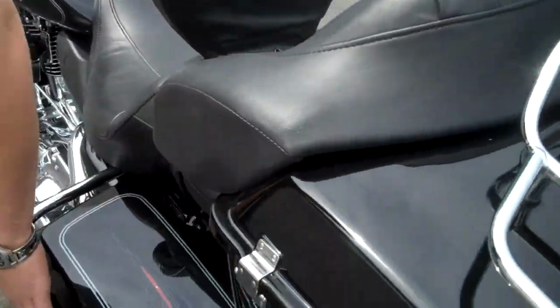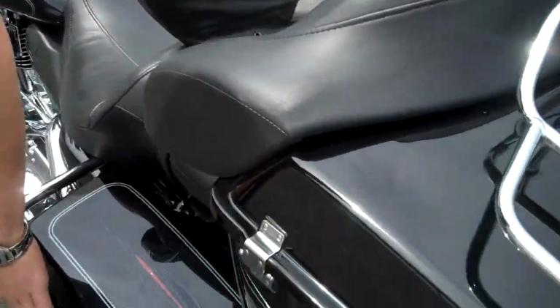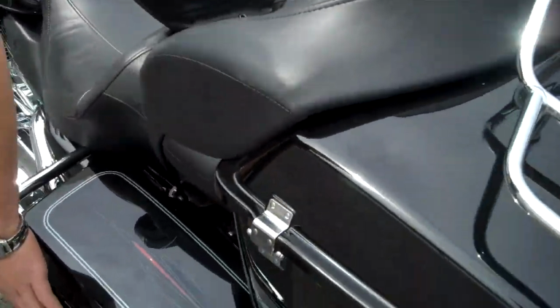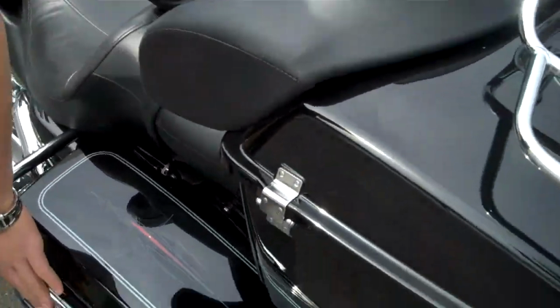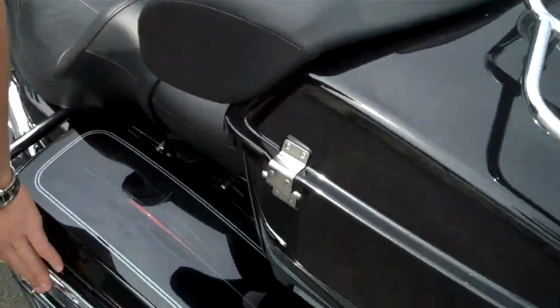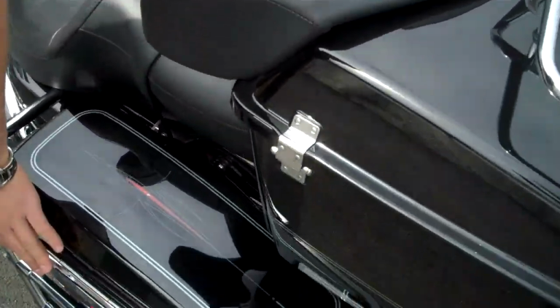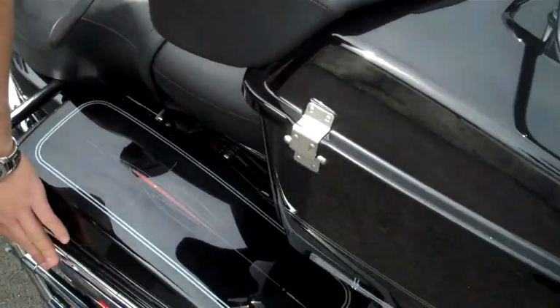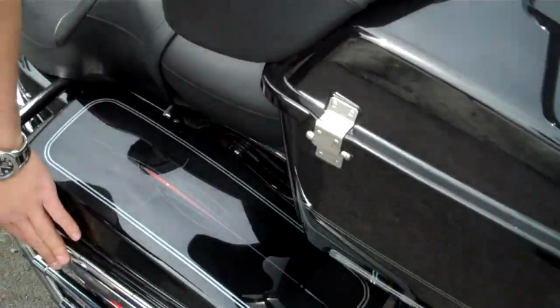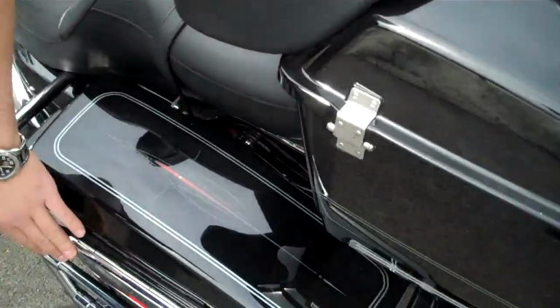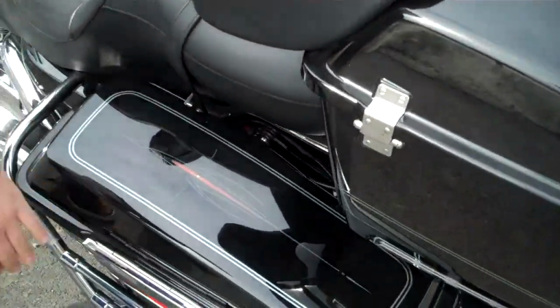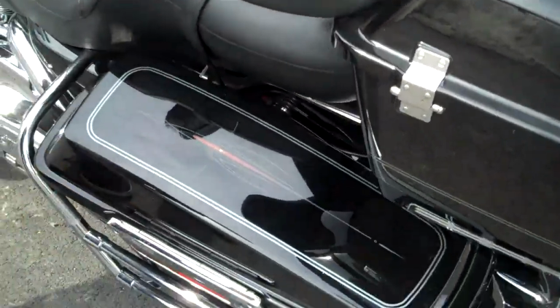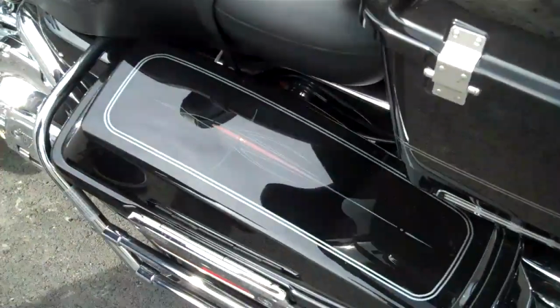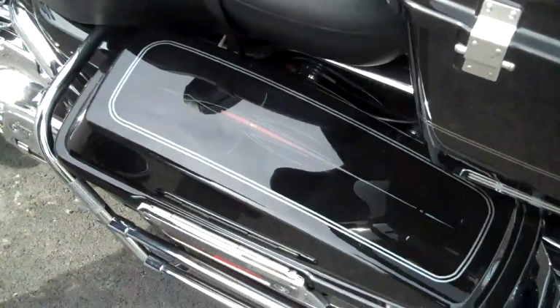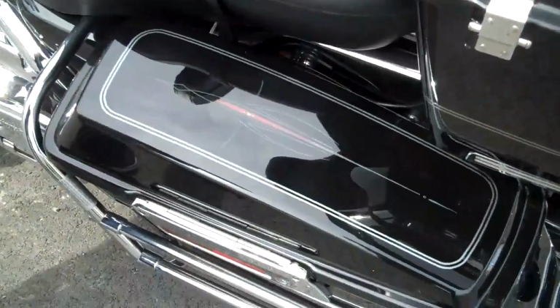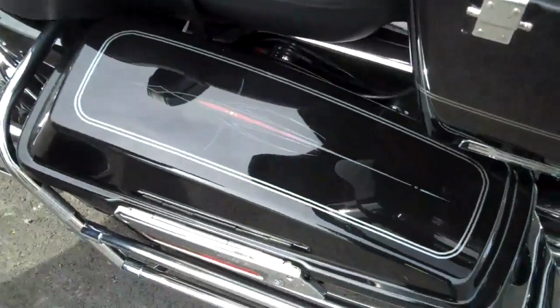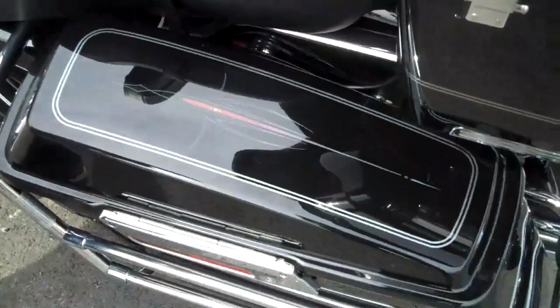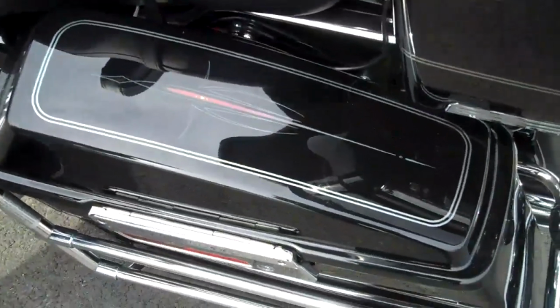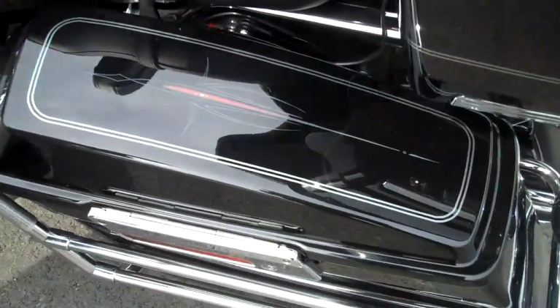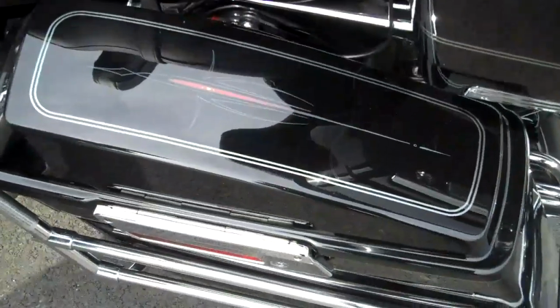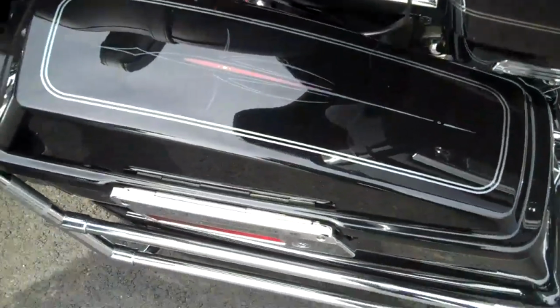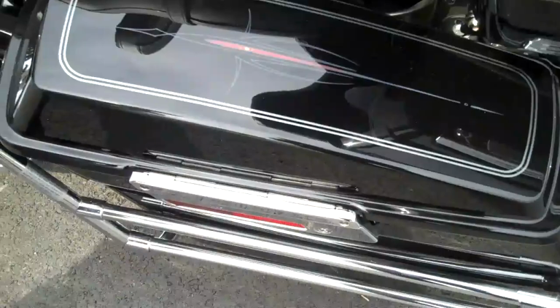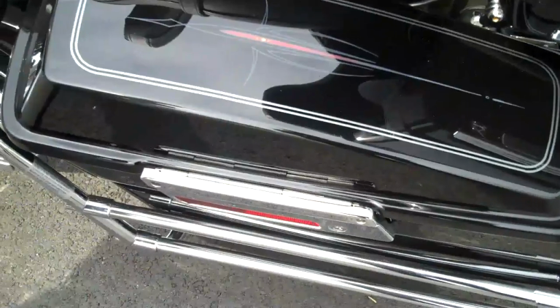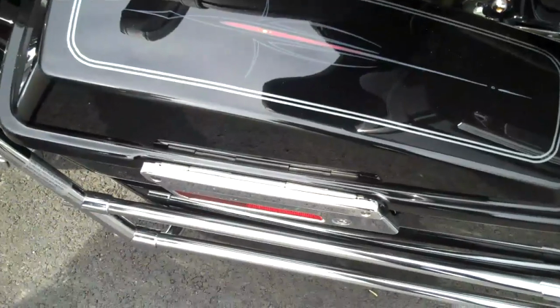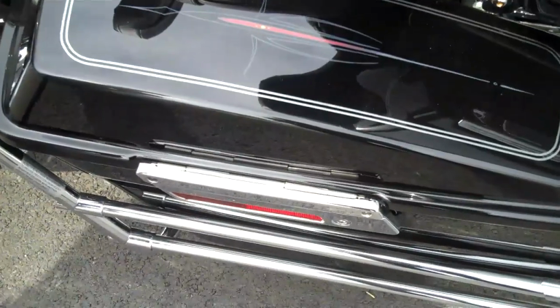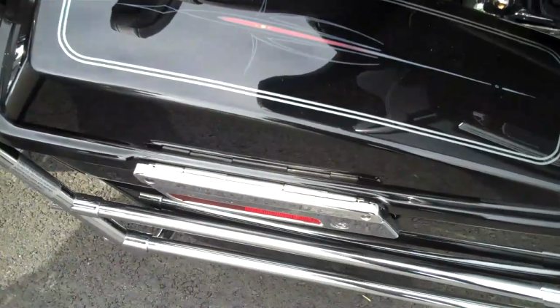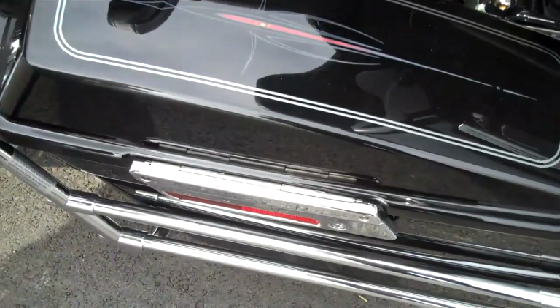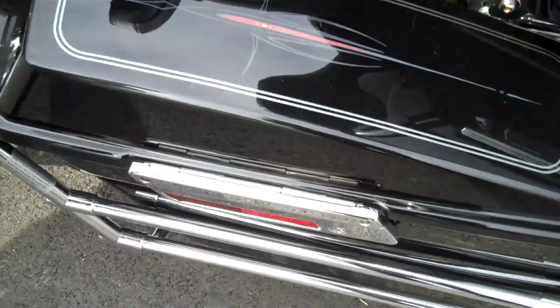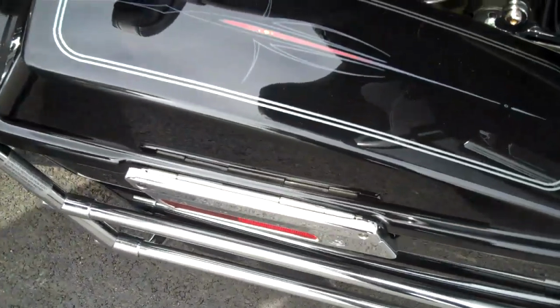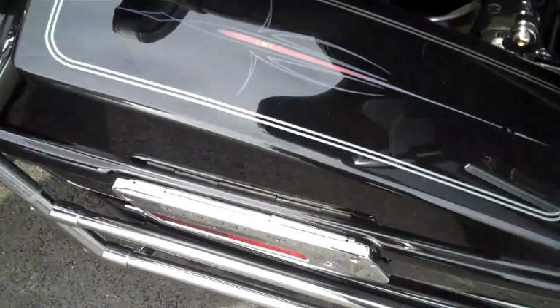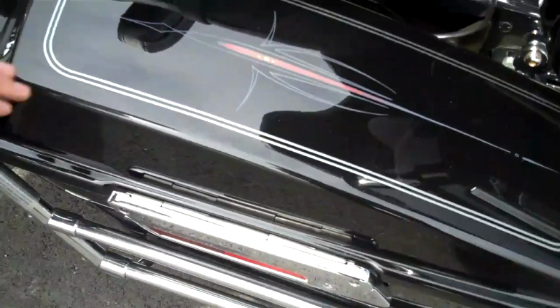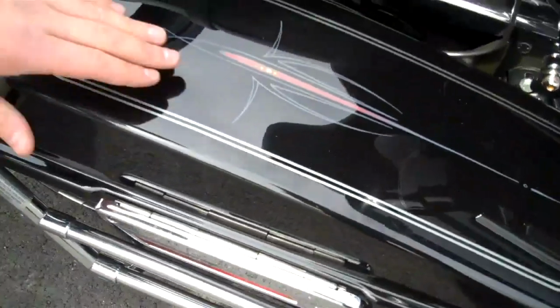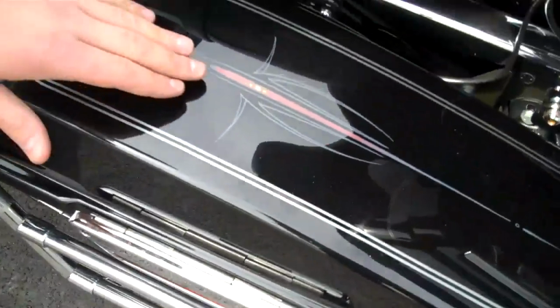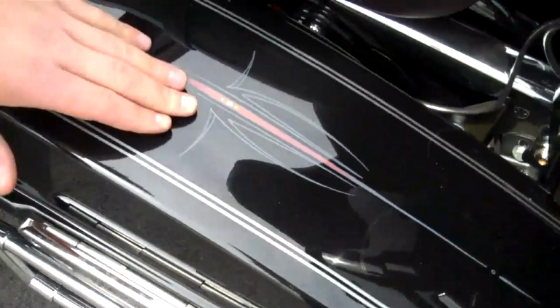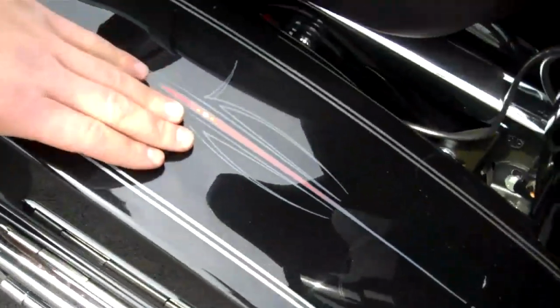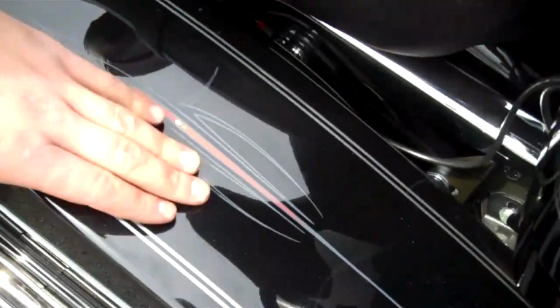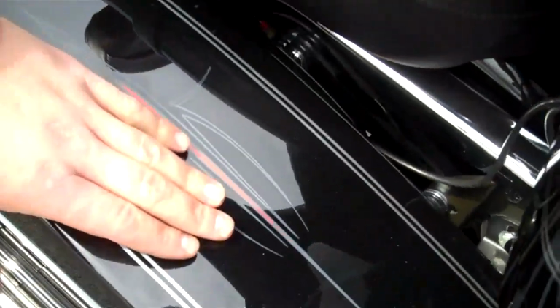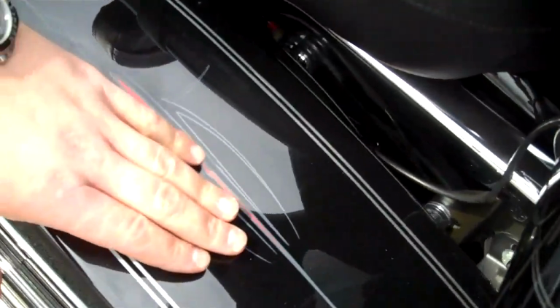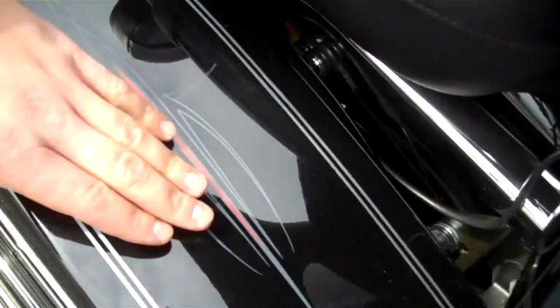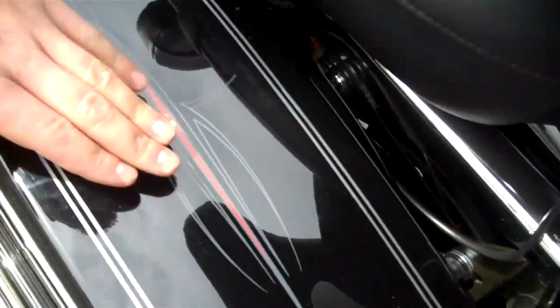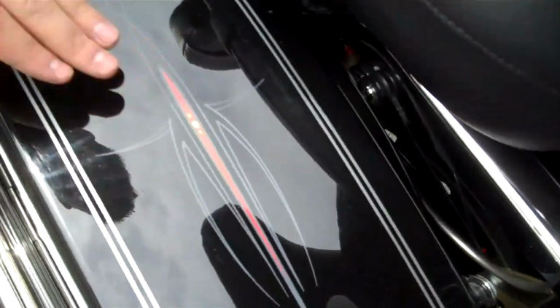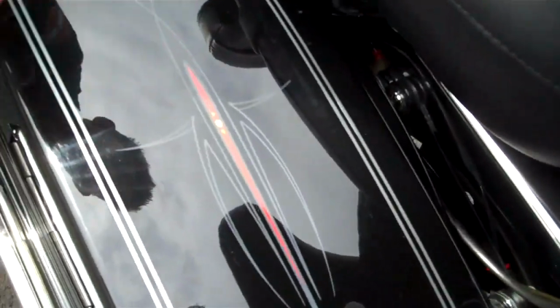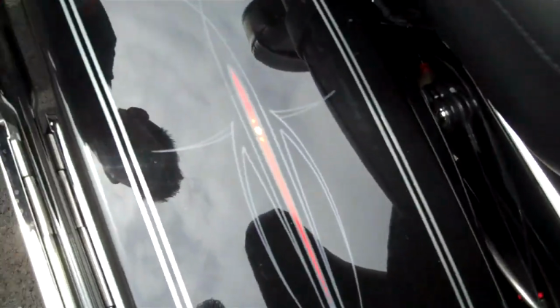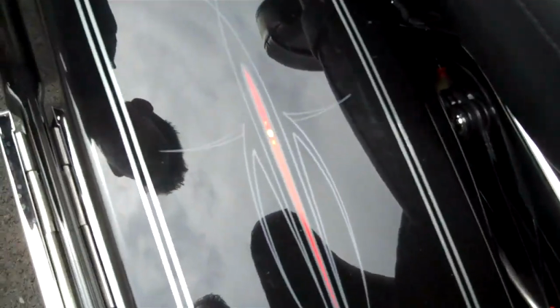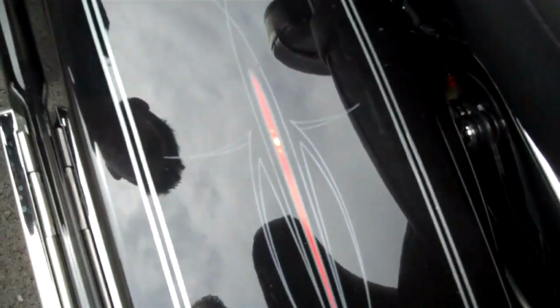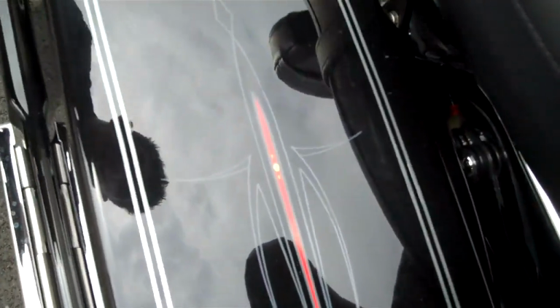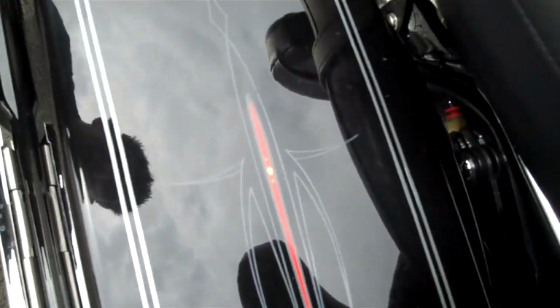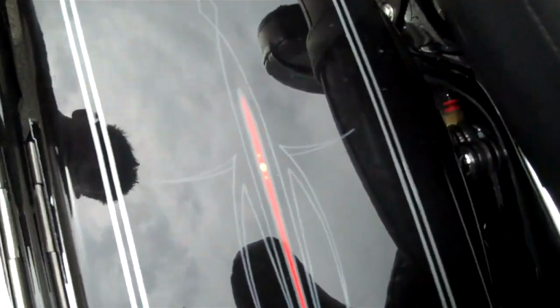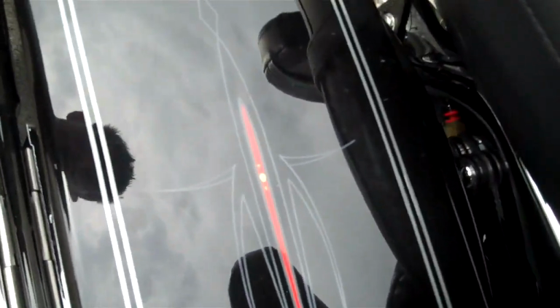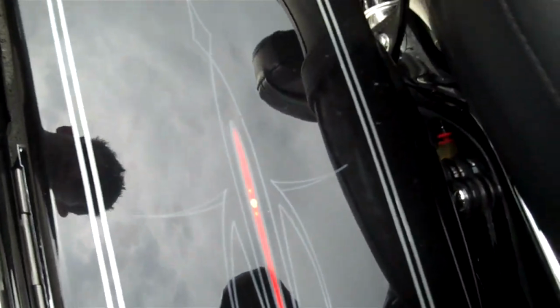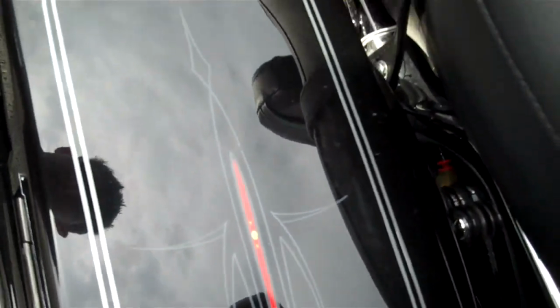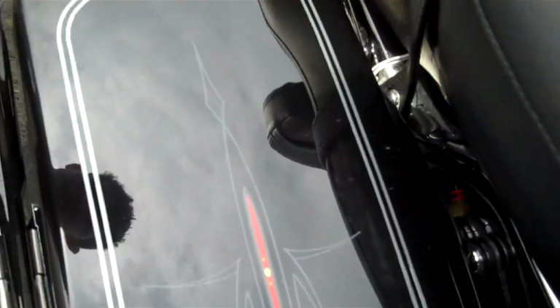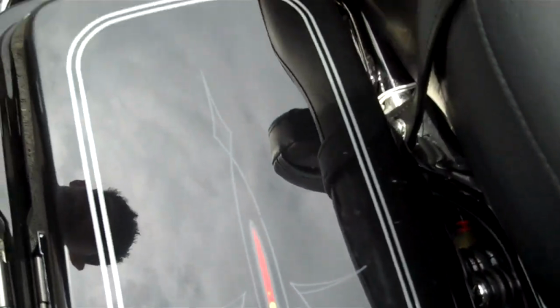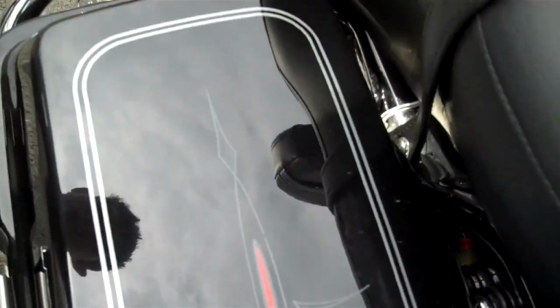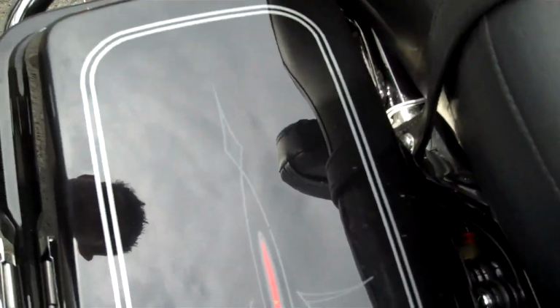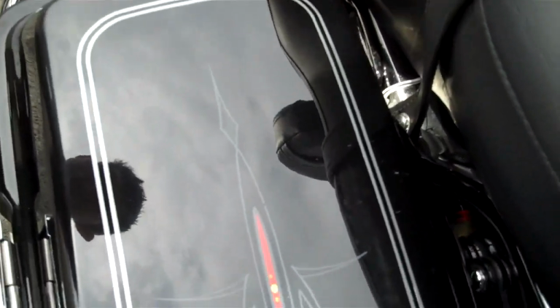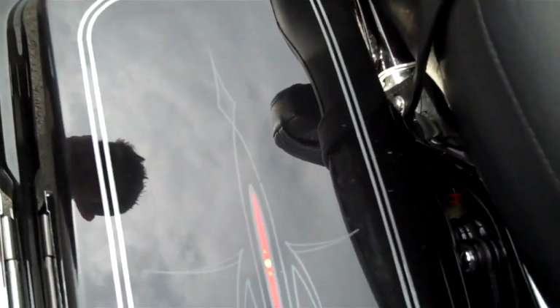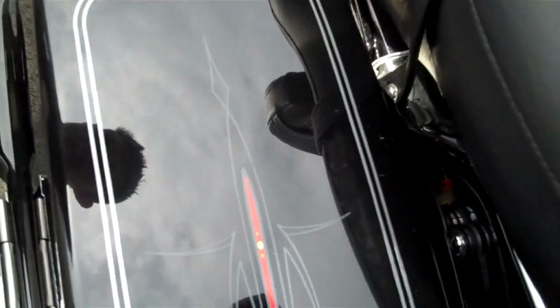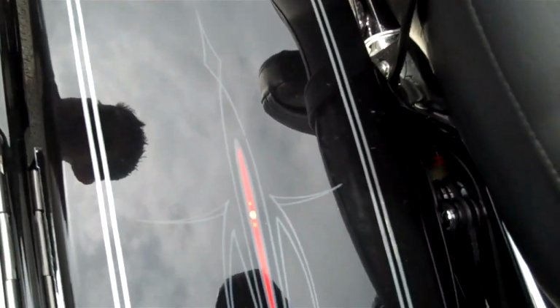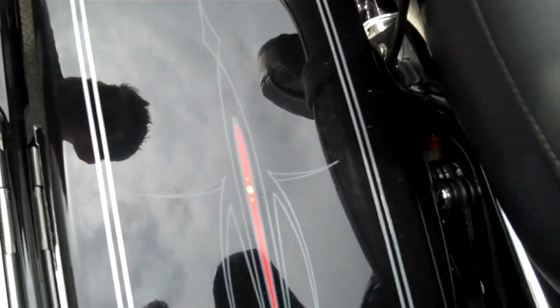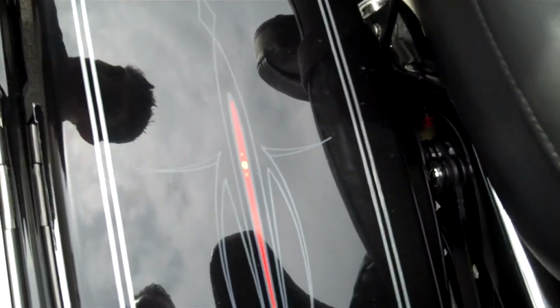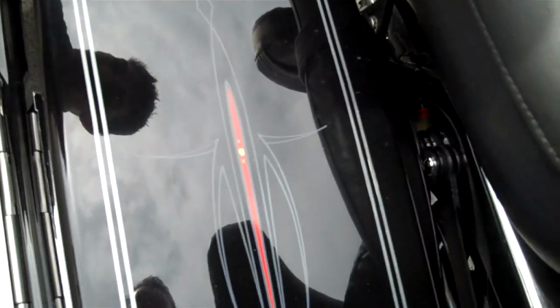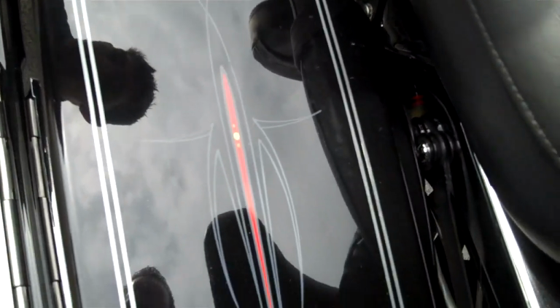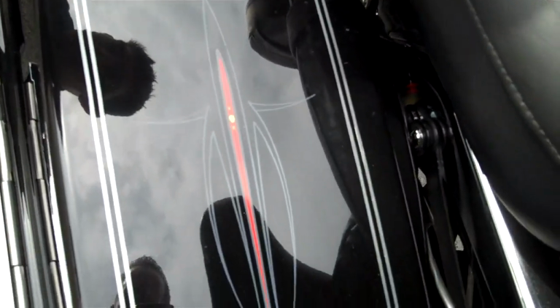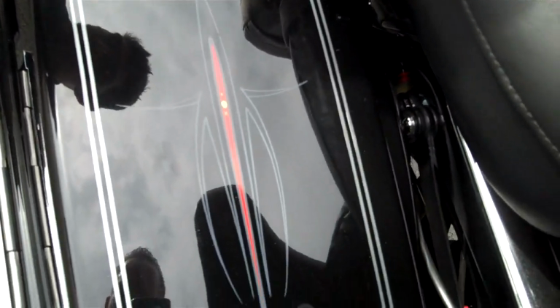Nice chrome handles there for the bags. Really nice pinstriping throughout the entire motorcycle — it's custom pinstriping.